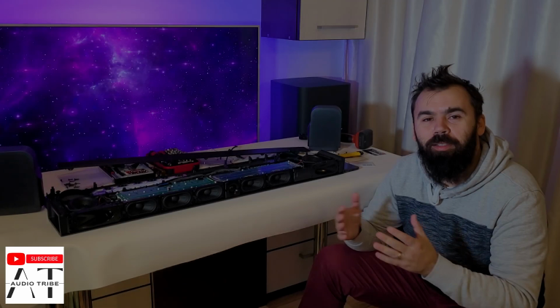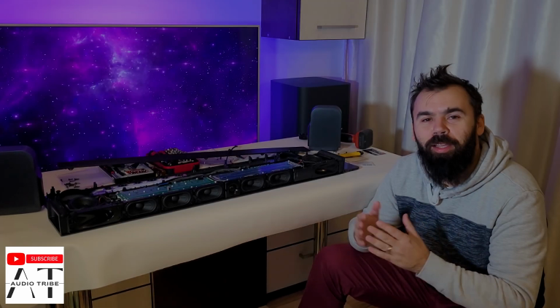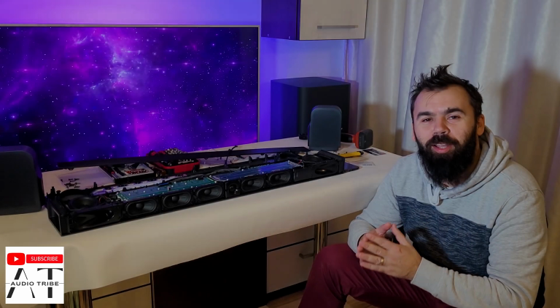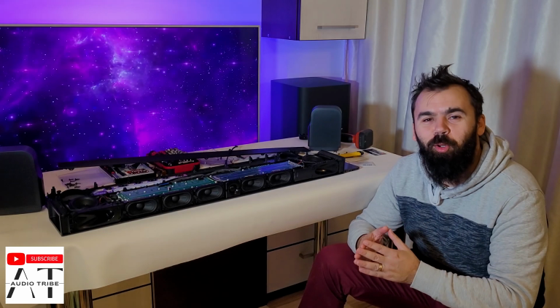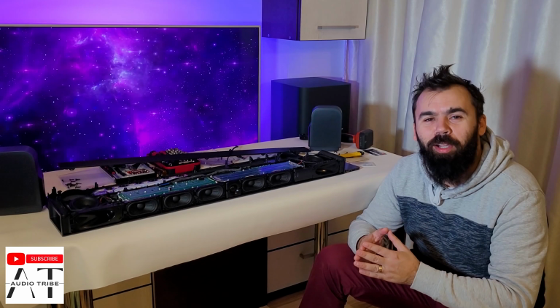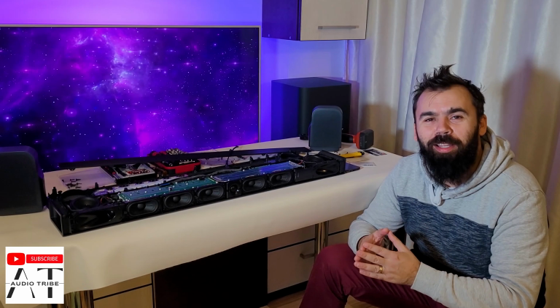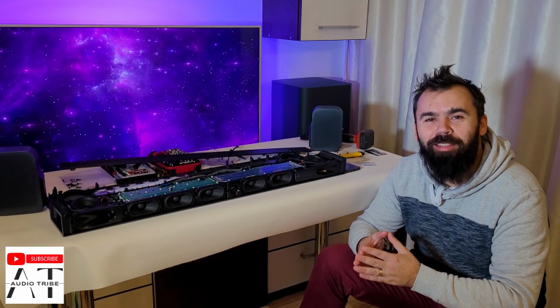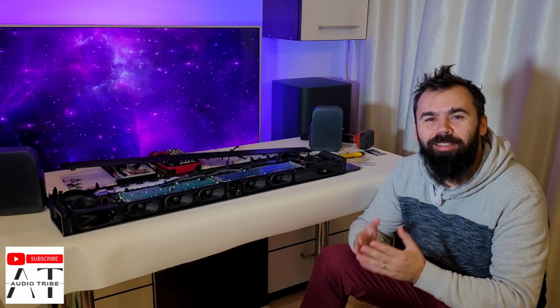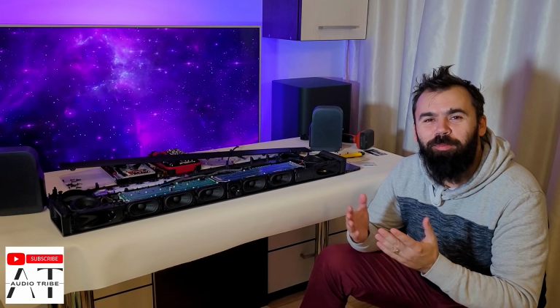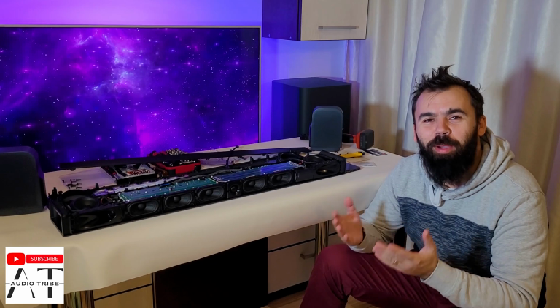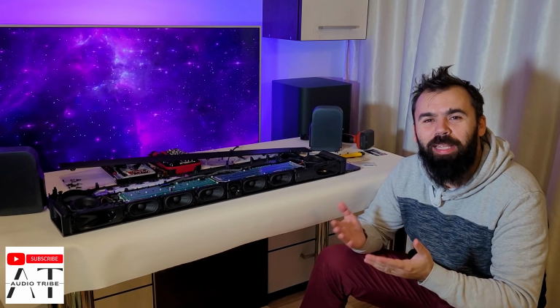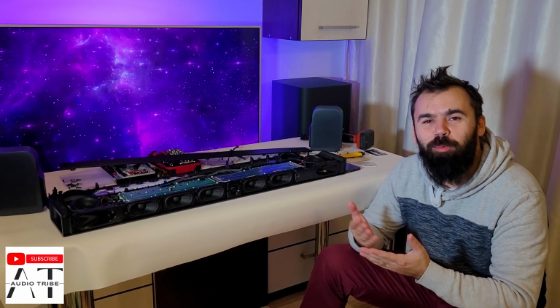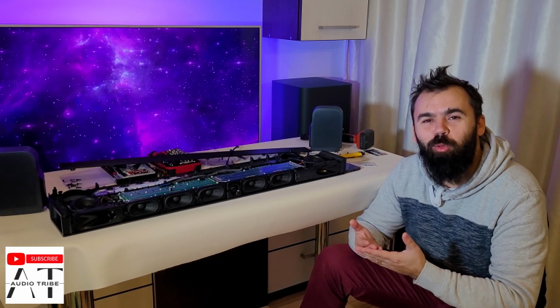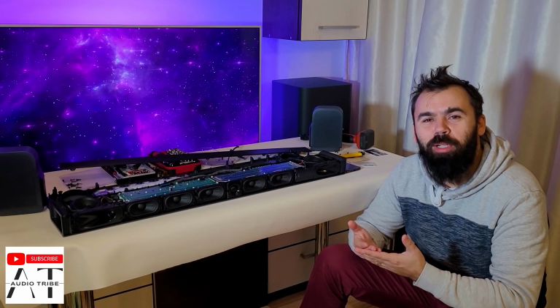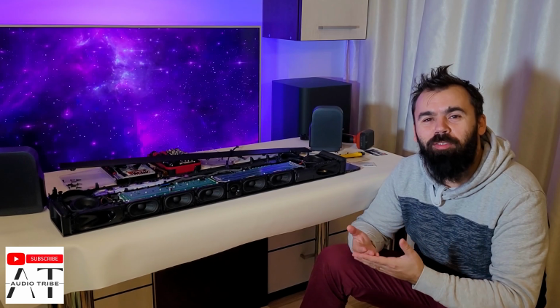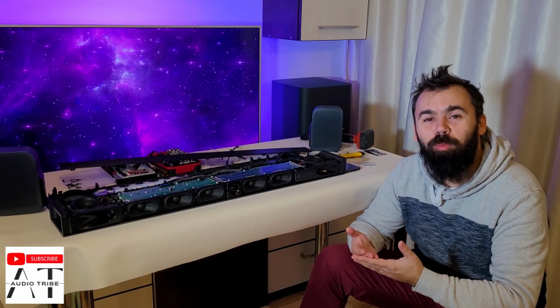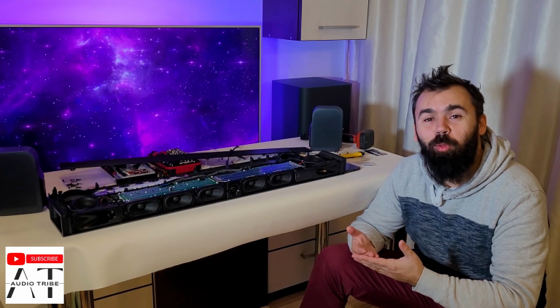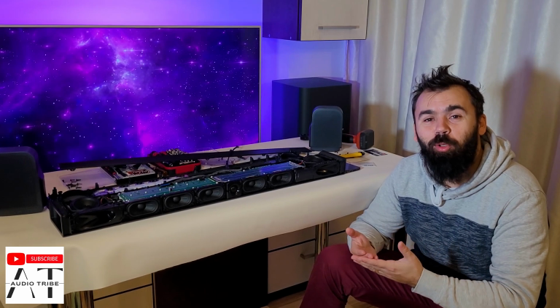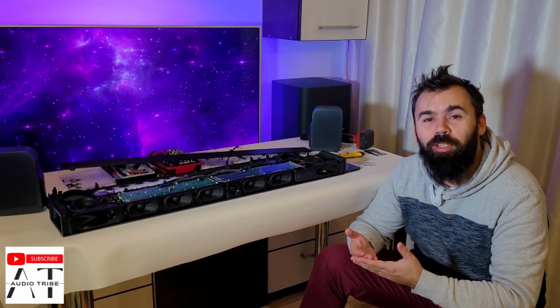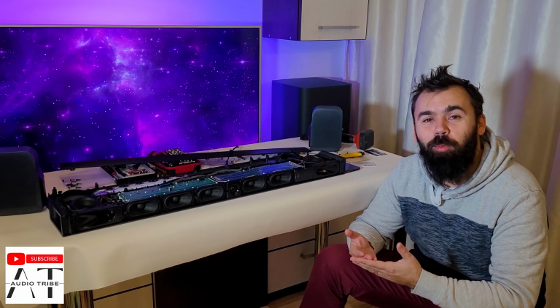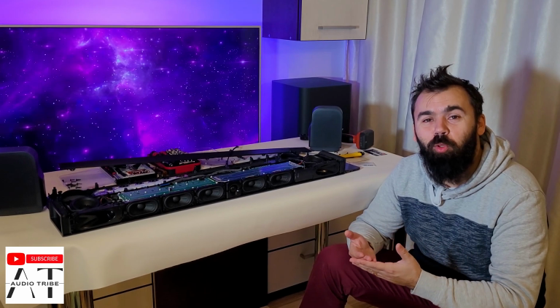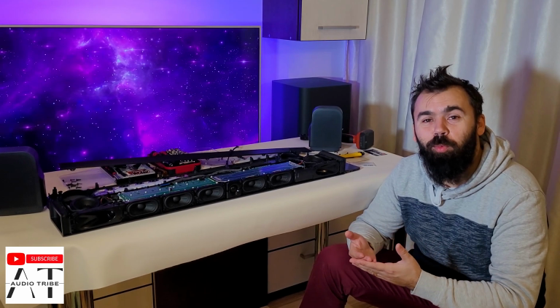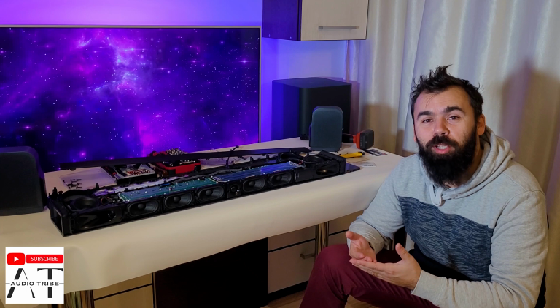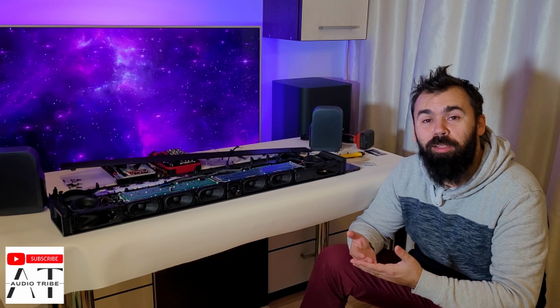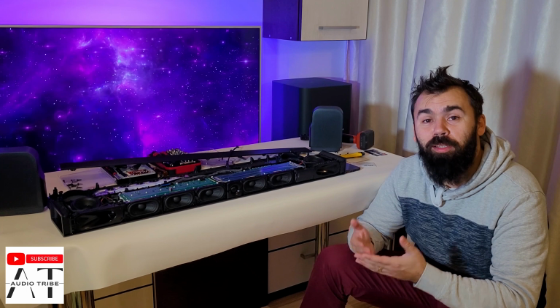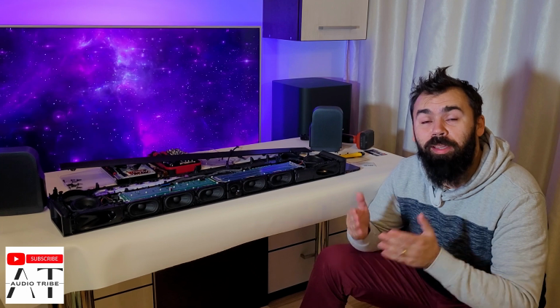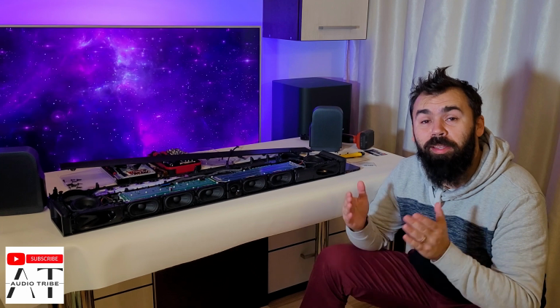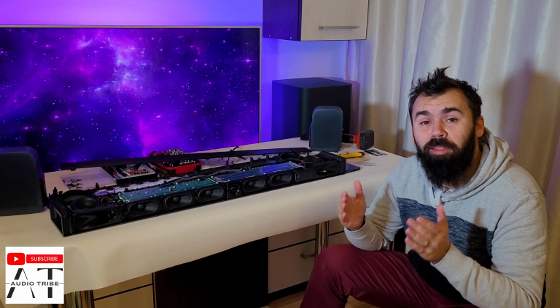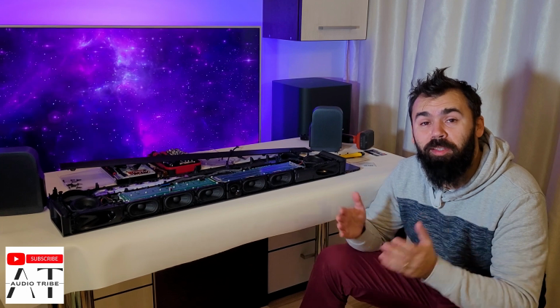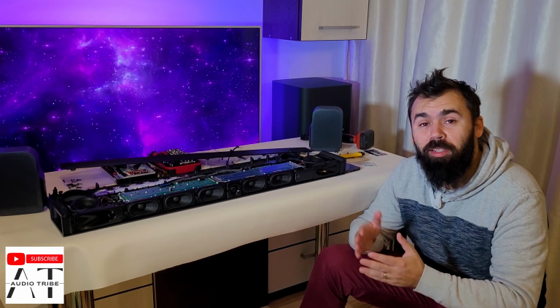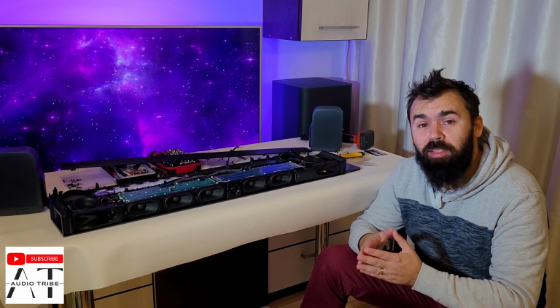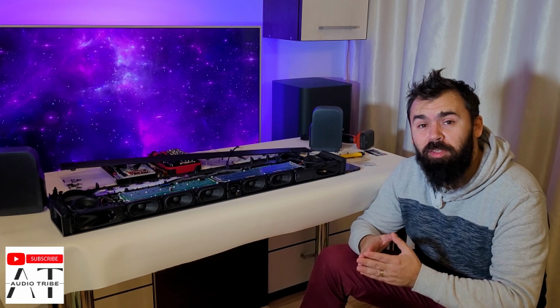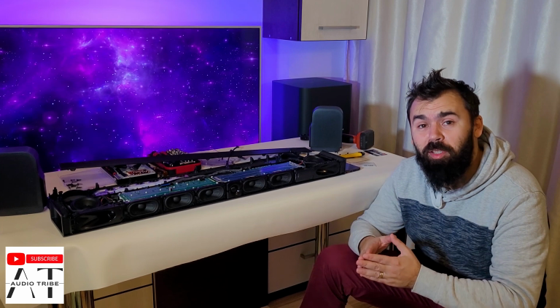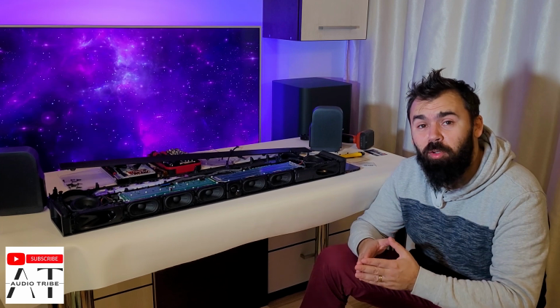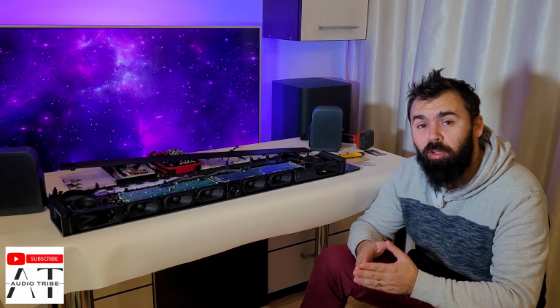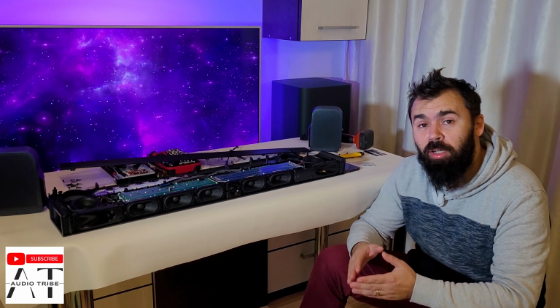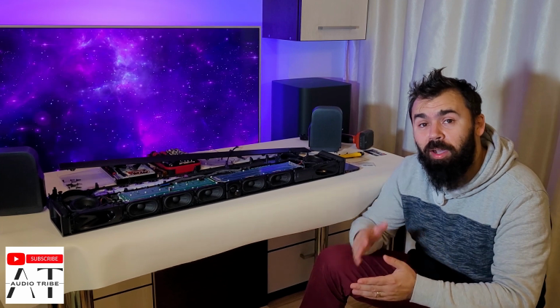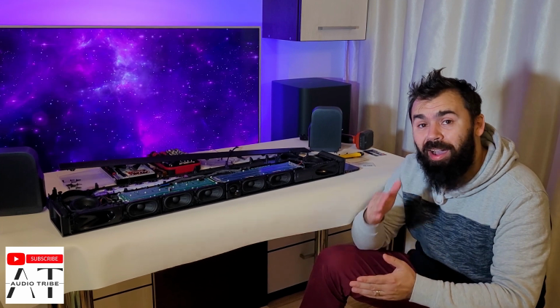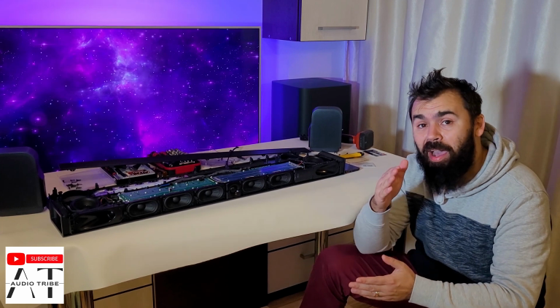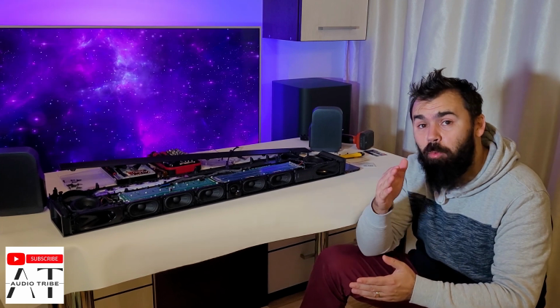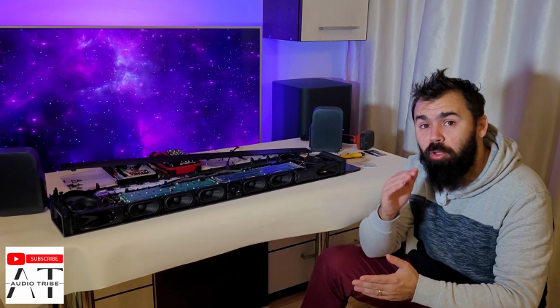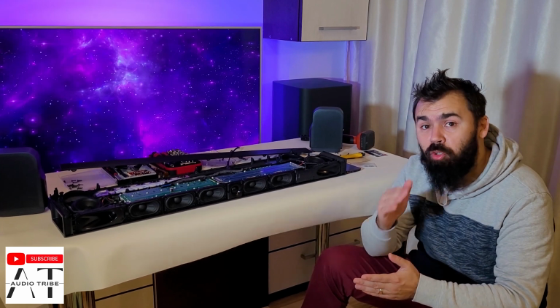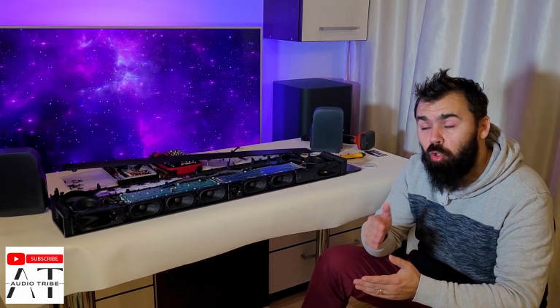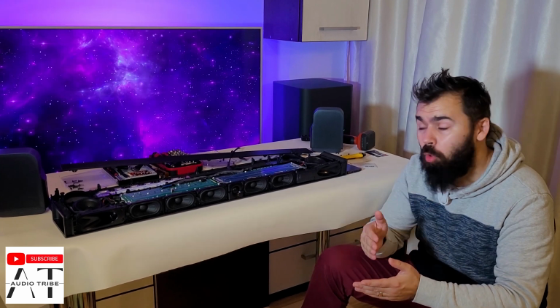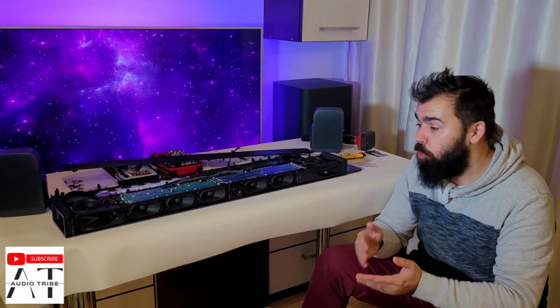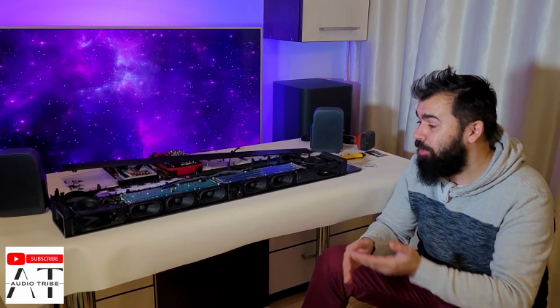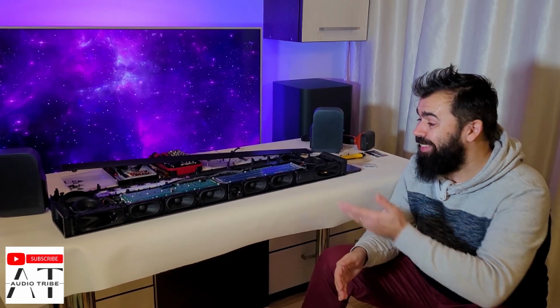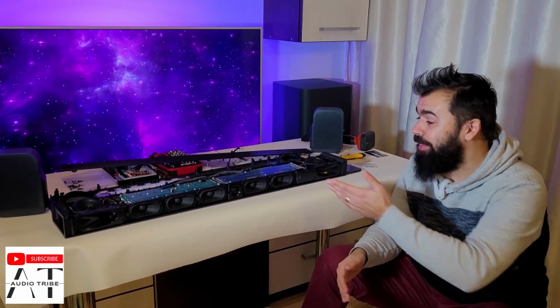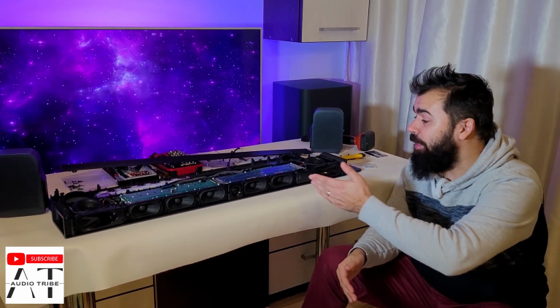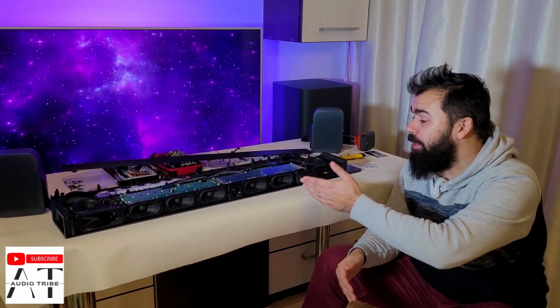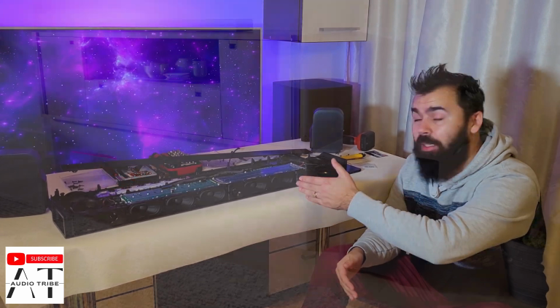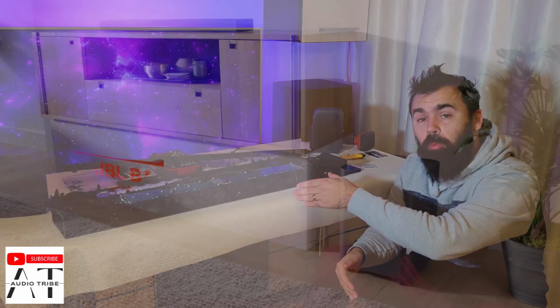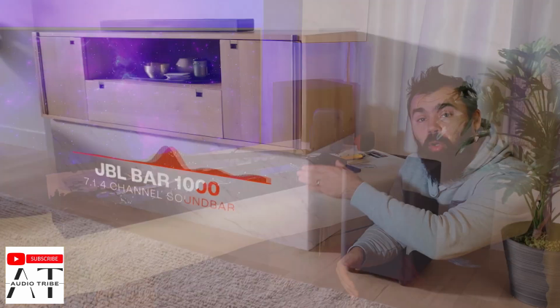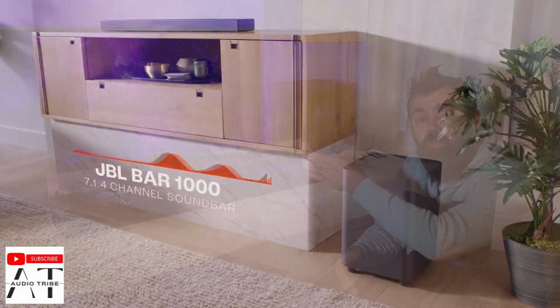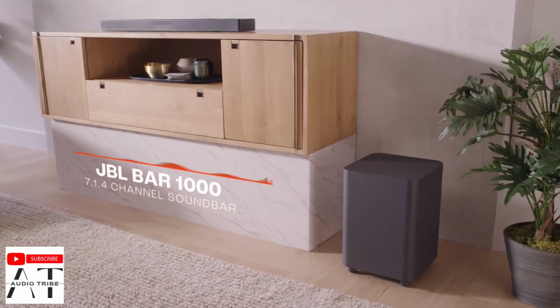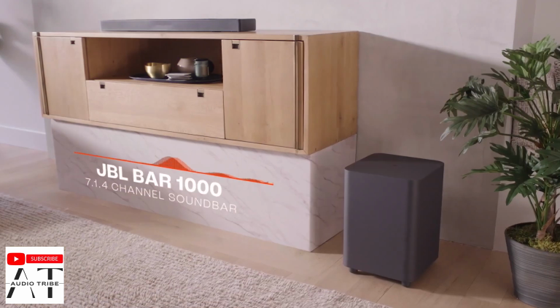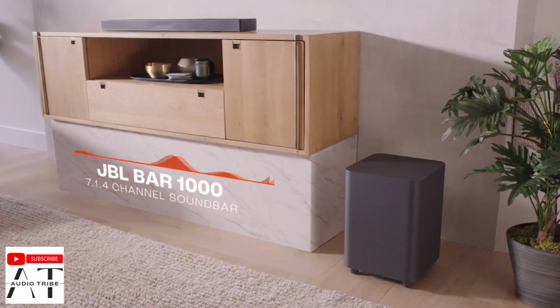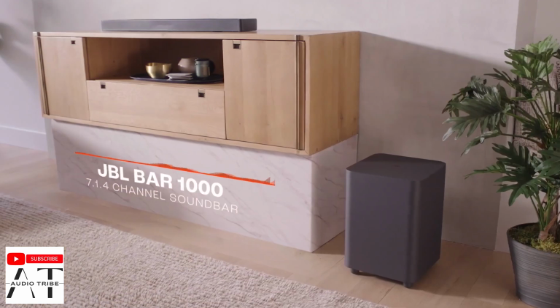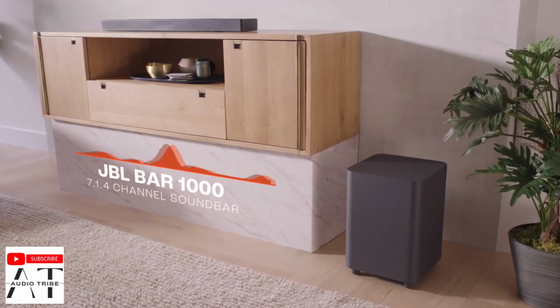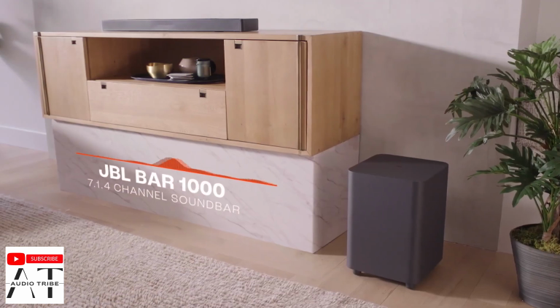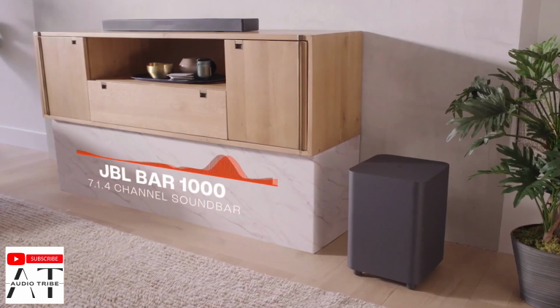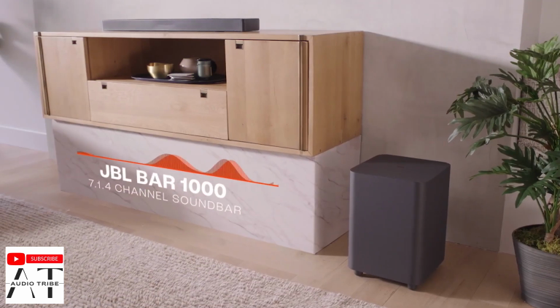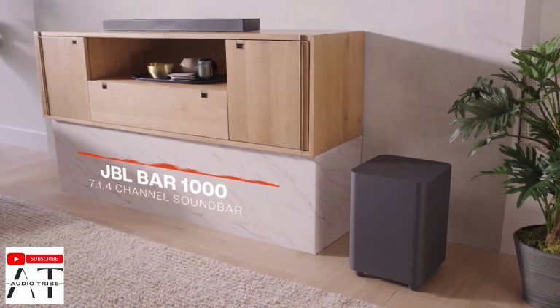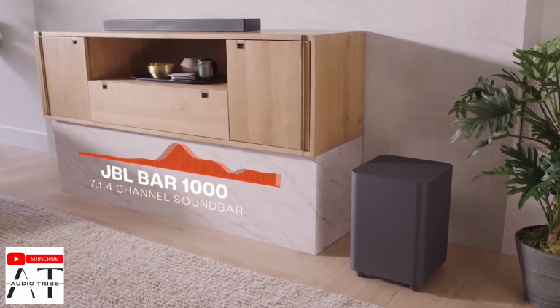Hello guys, my name is Luca from the Audio Drive YouTube channel, and in this video I will show you the teardown of the JBL Bar 1000.